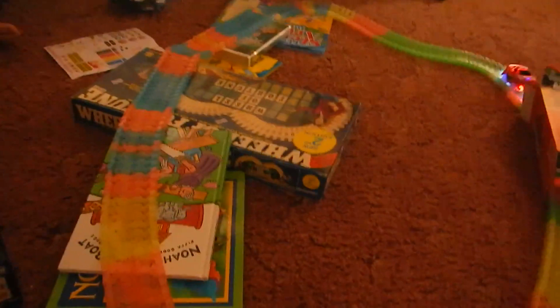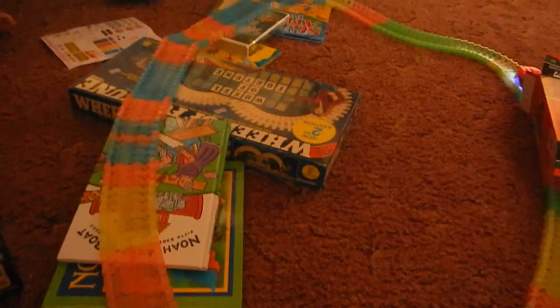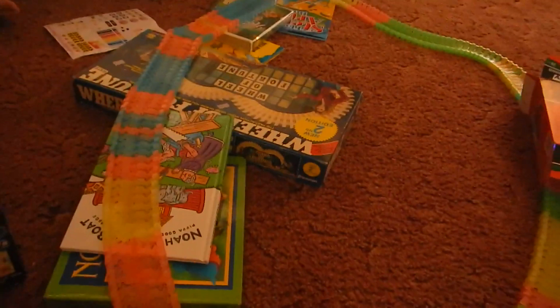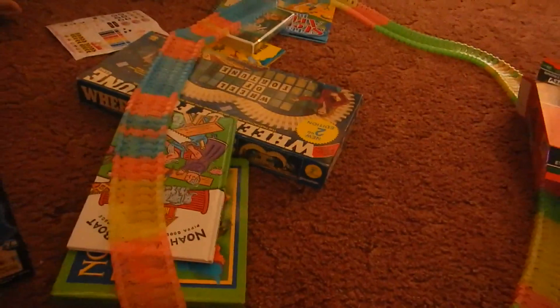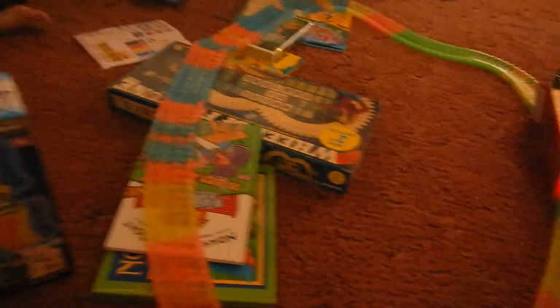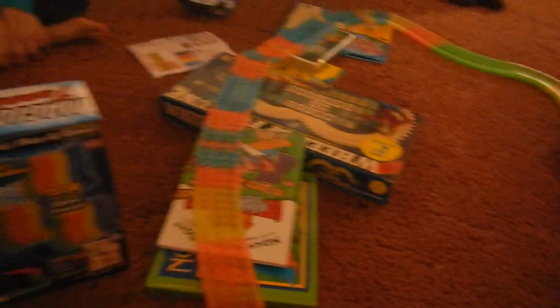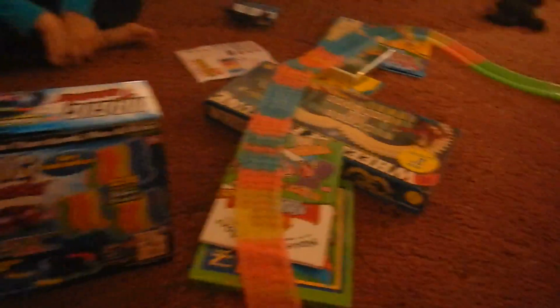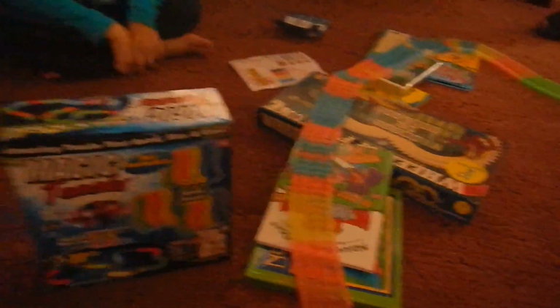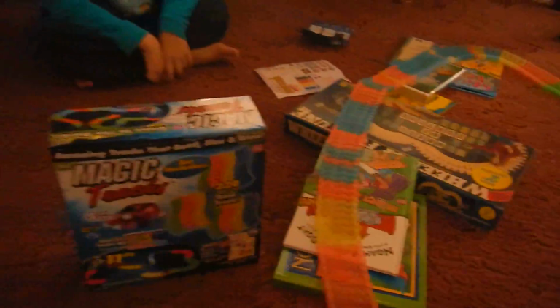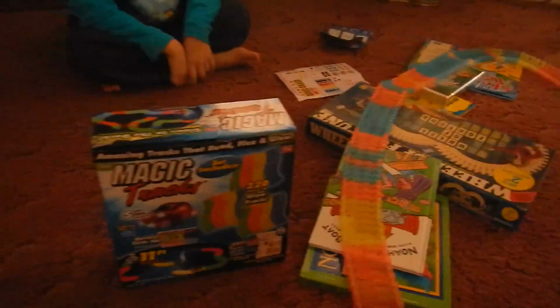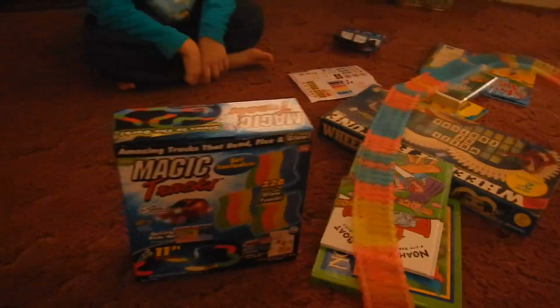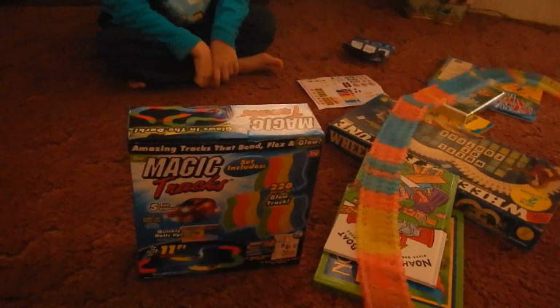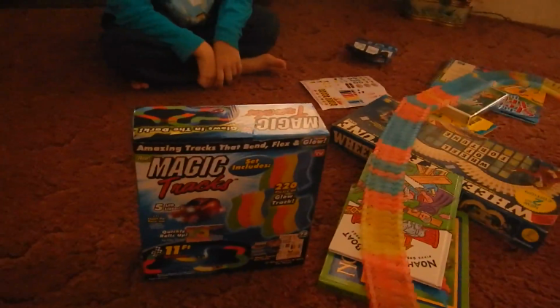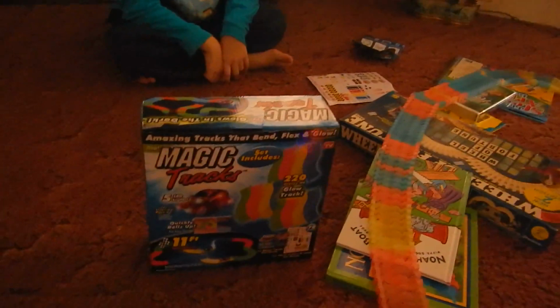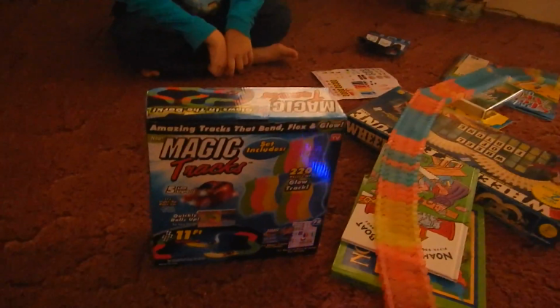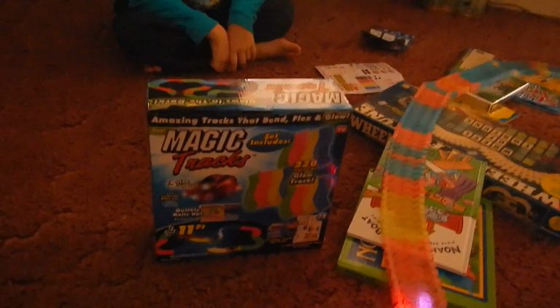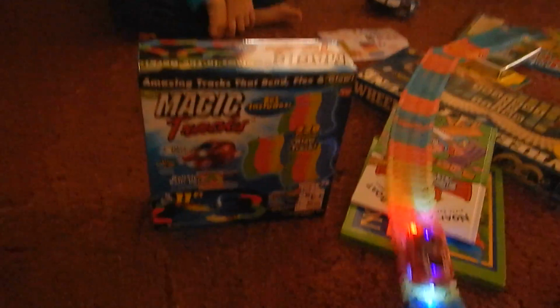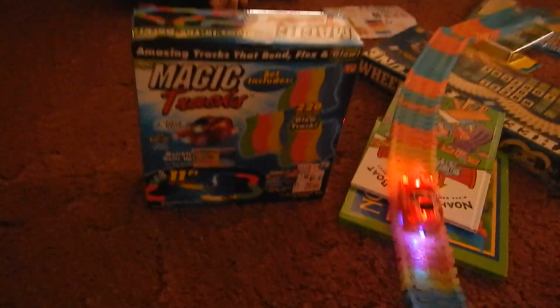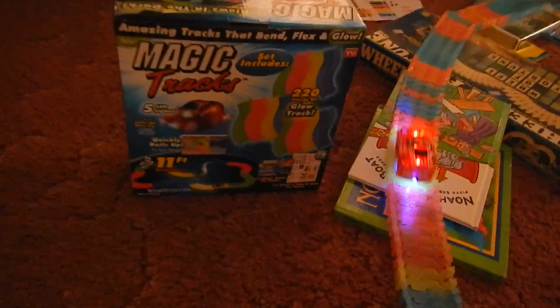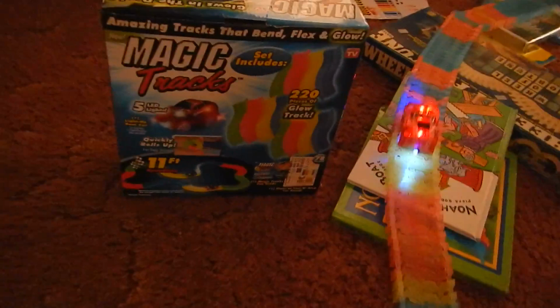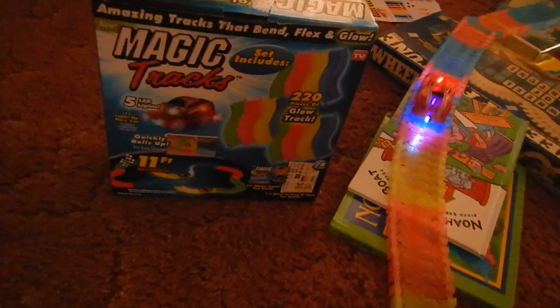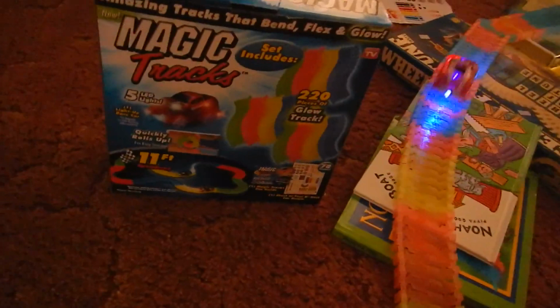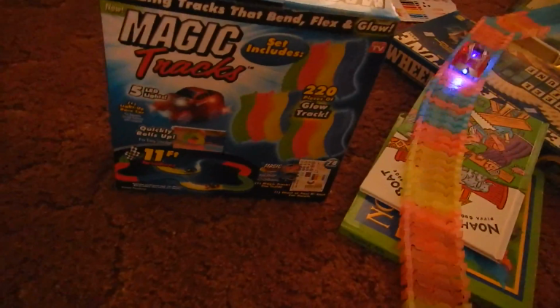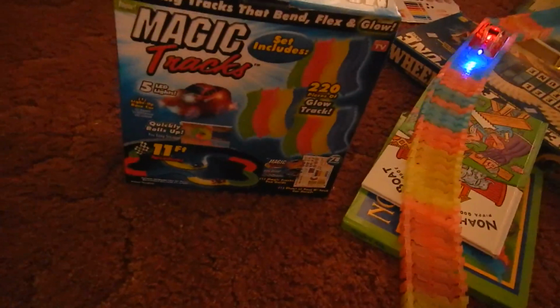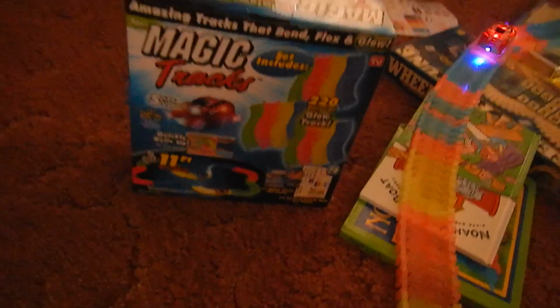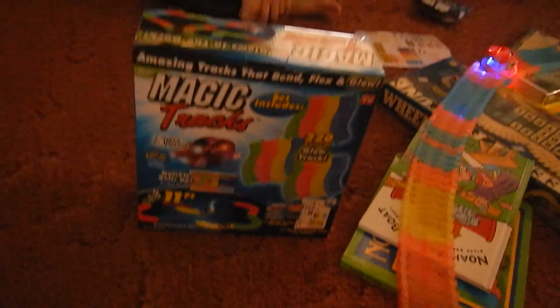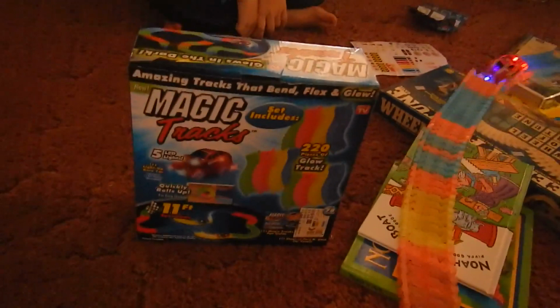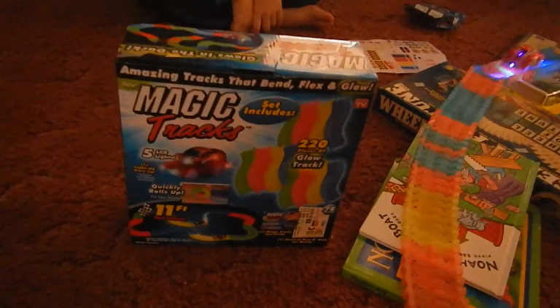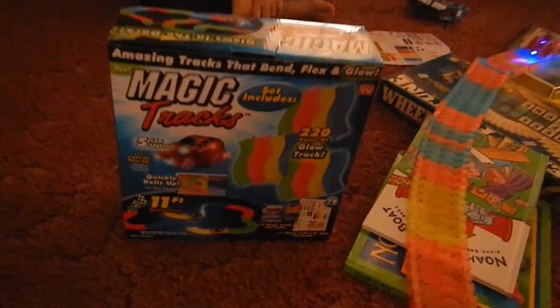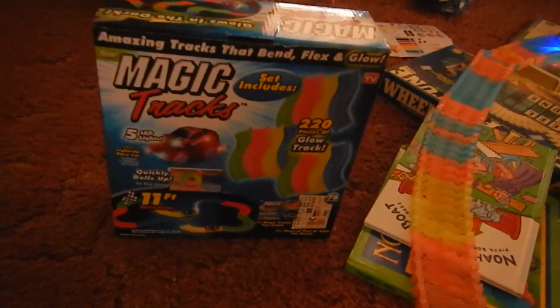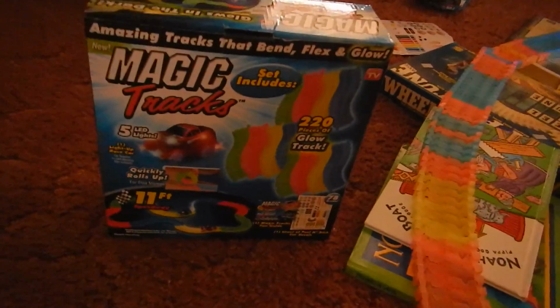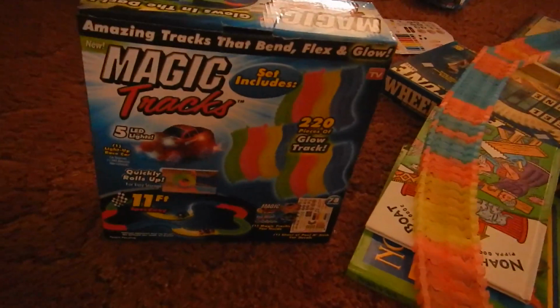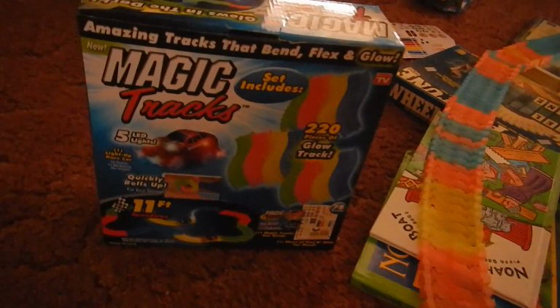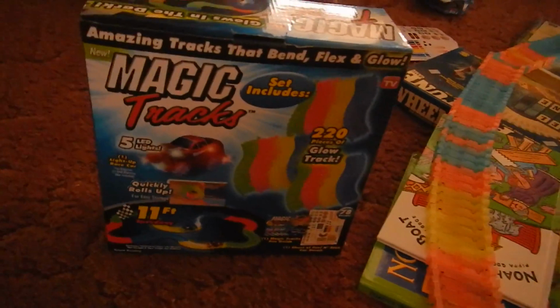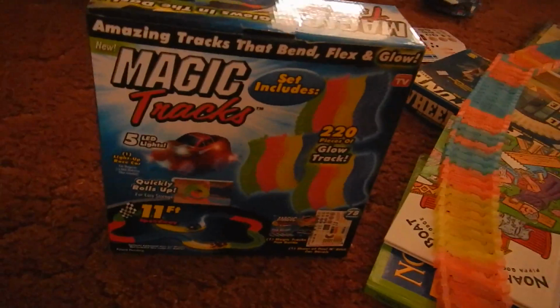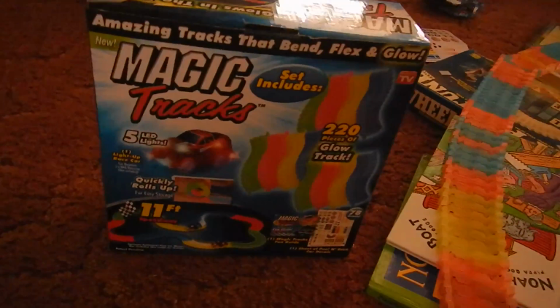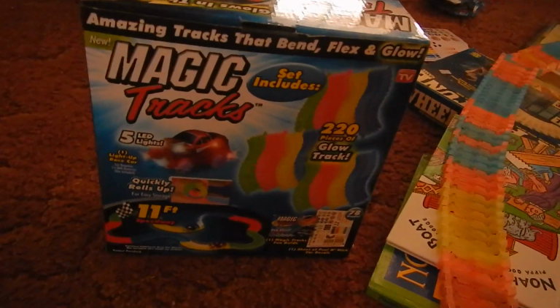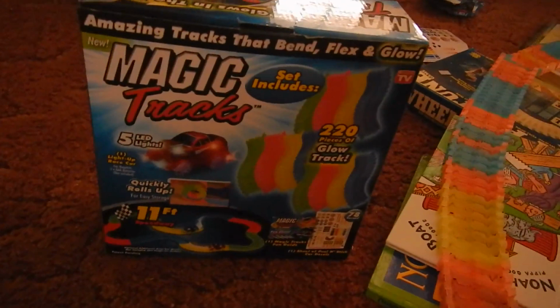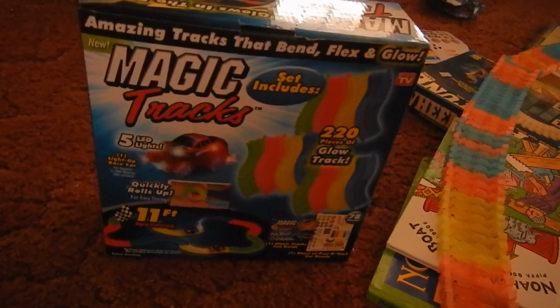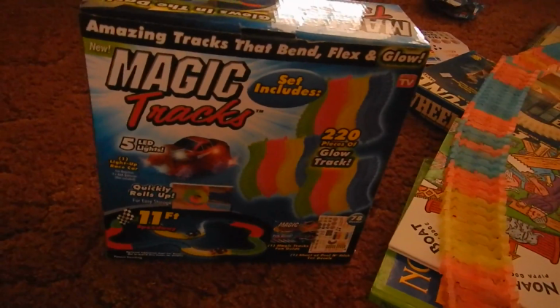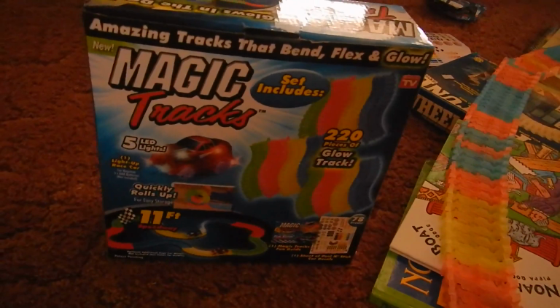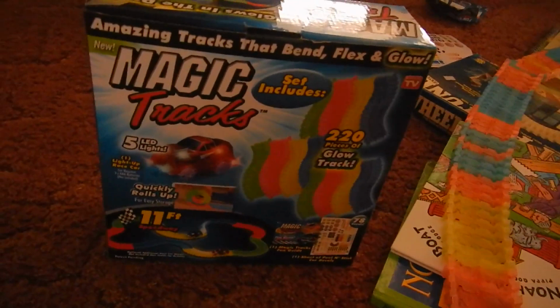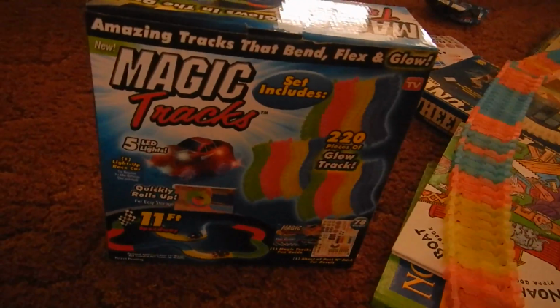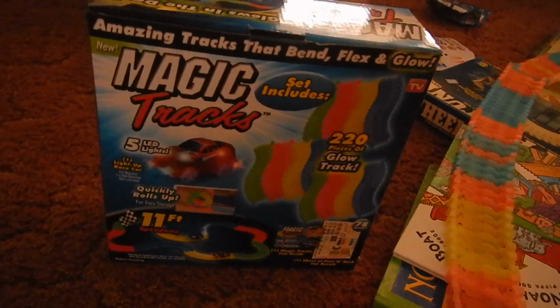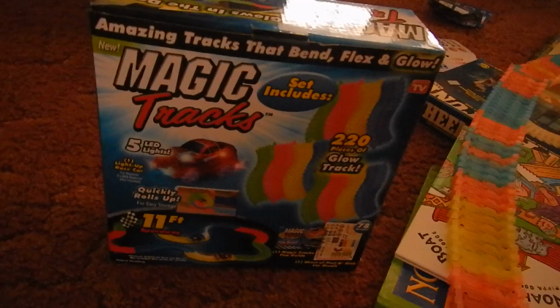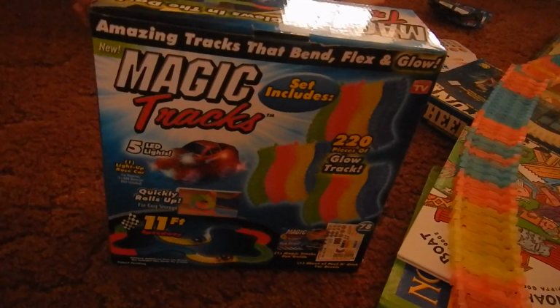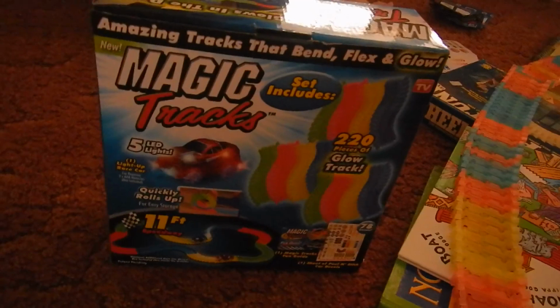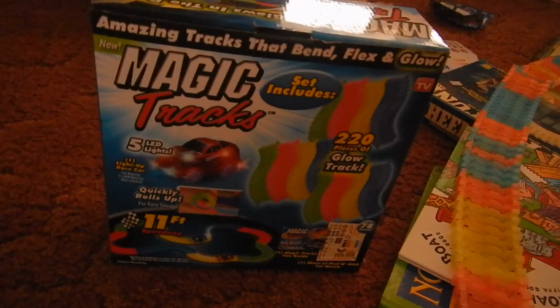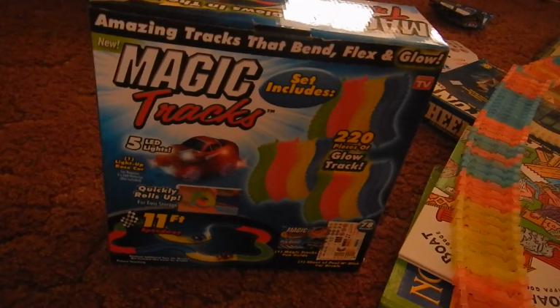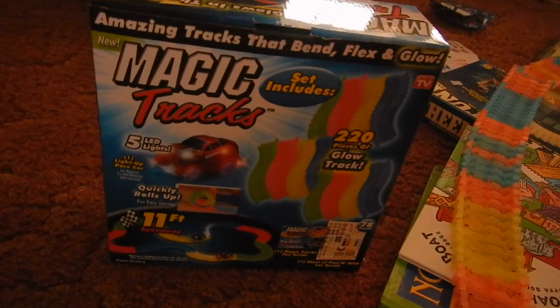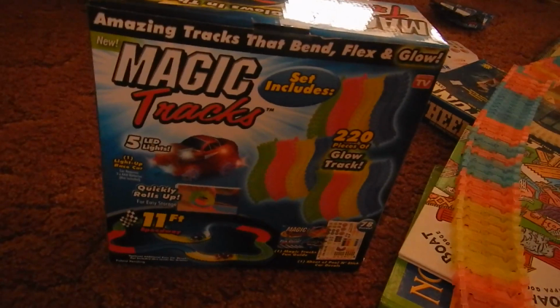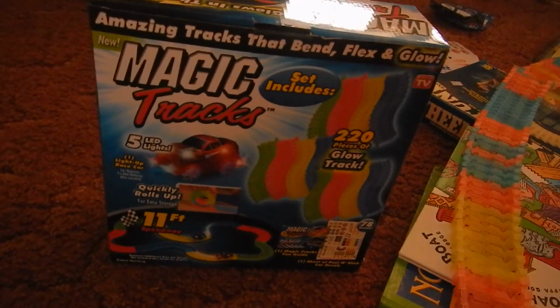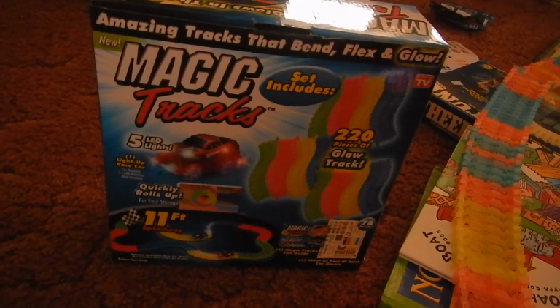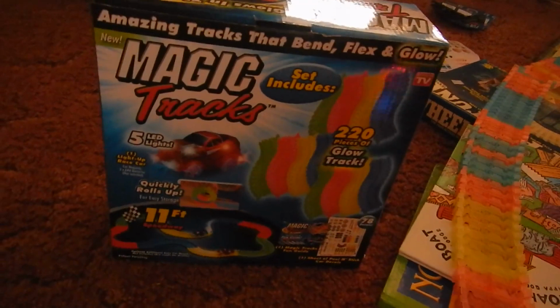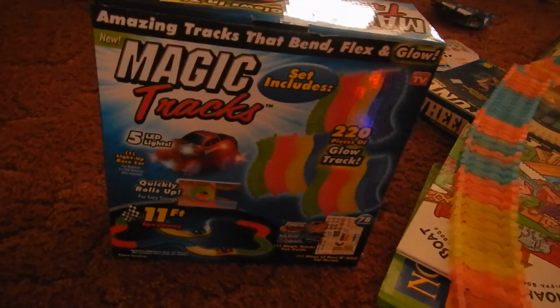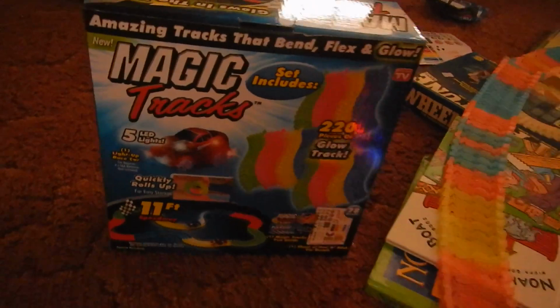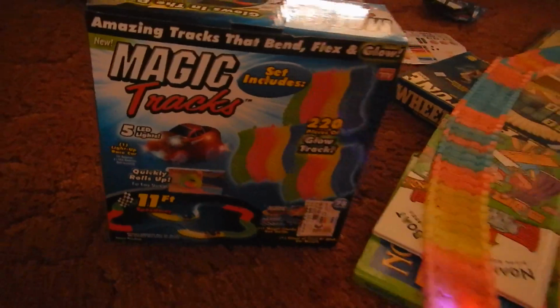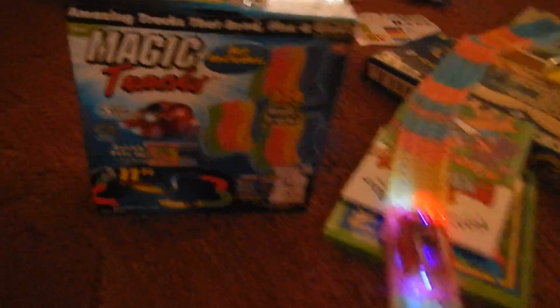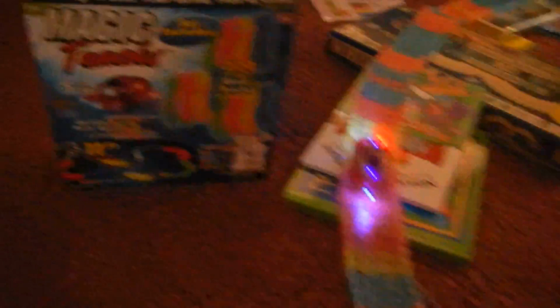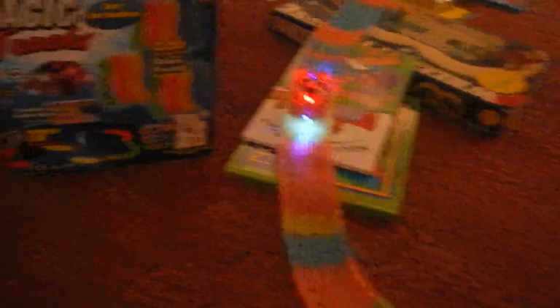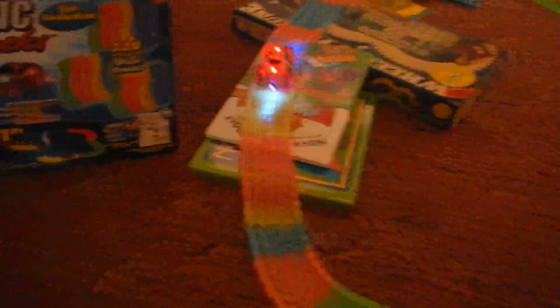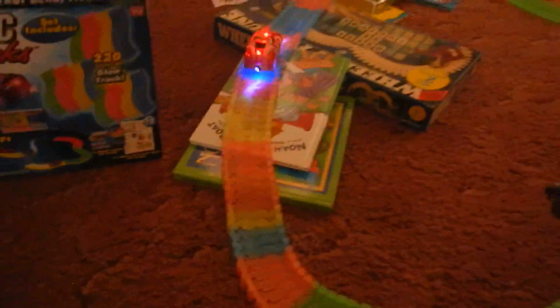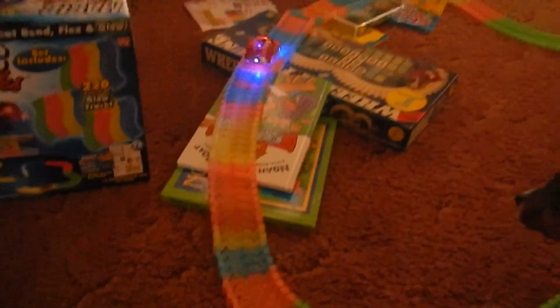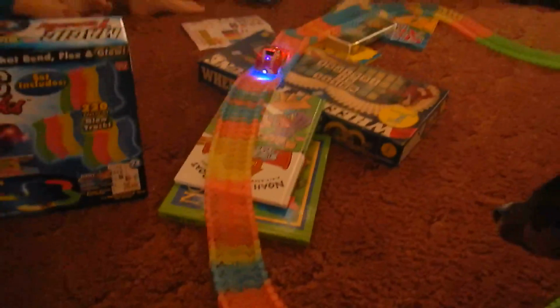We got this at Walmart. It was $20, $19.99, not including batteries.